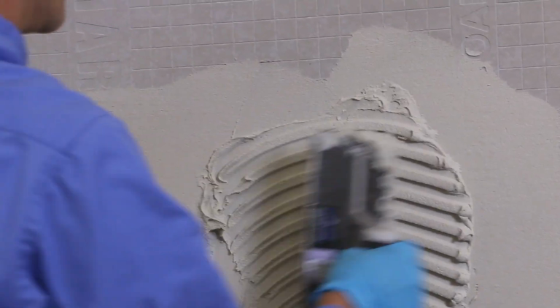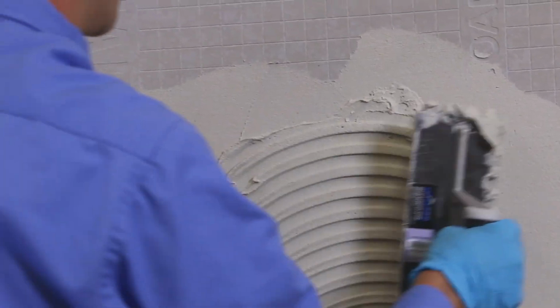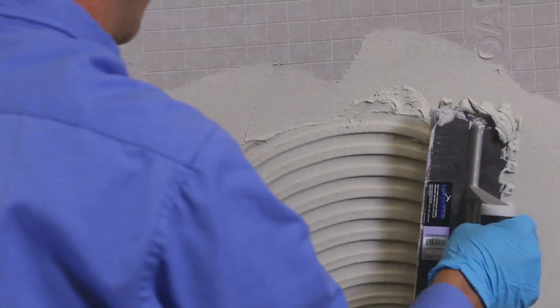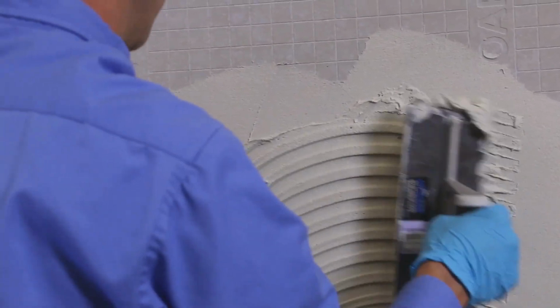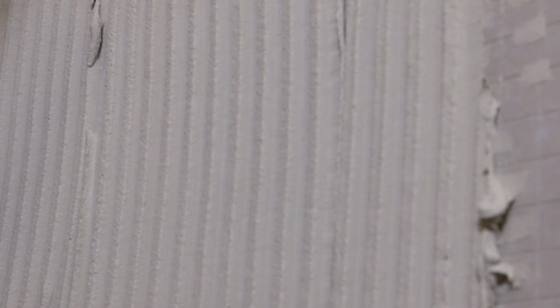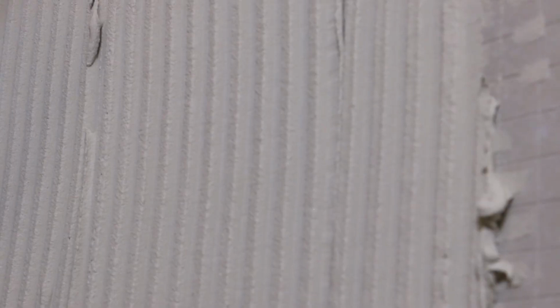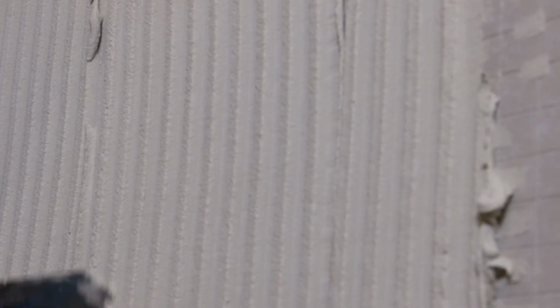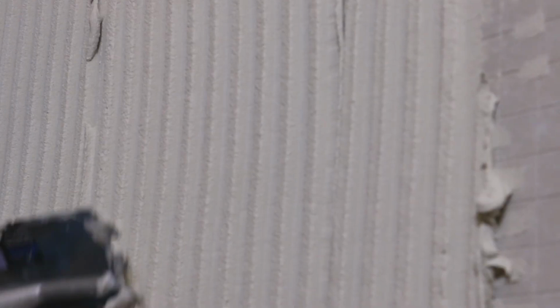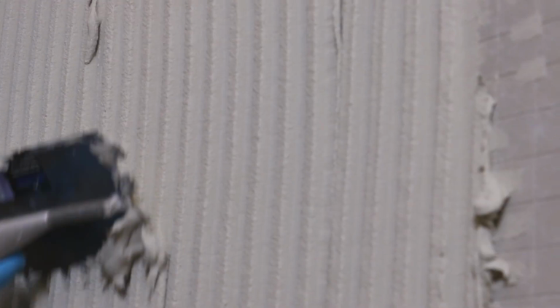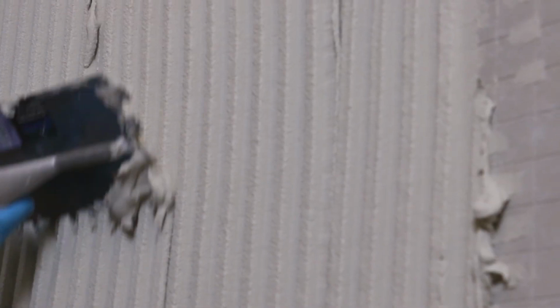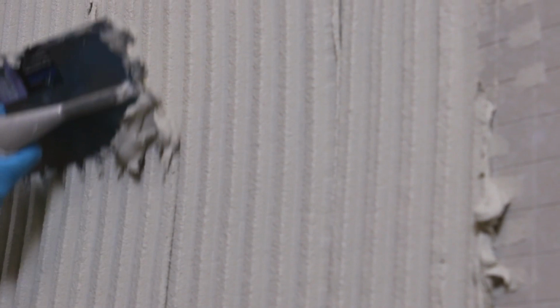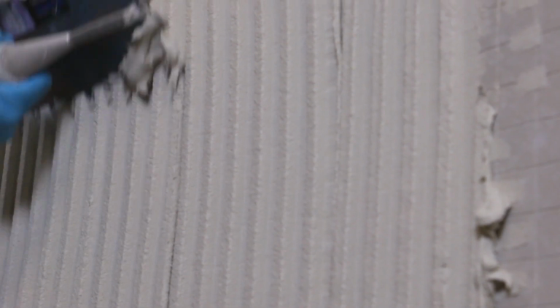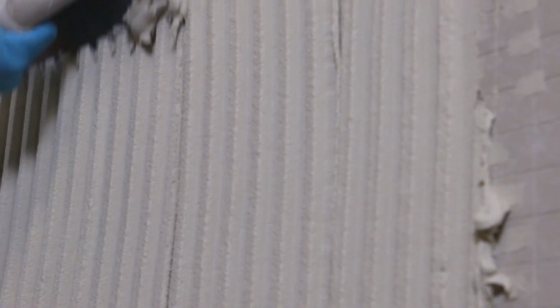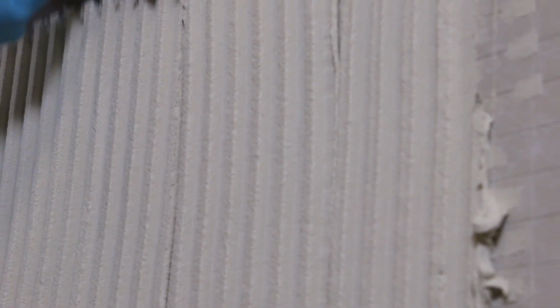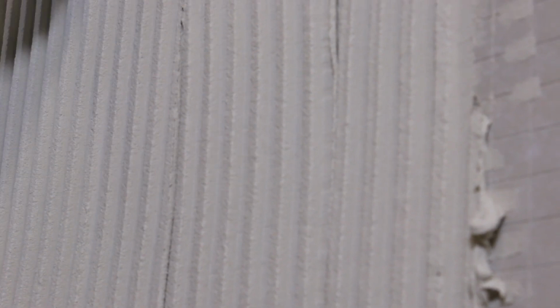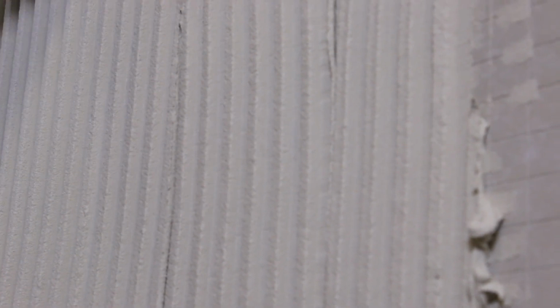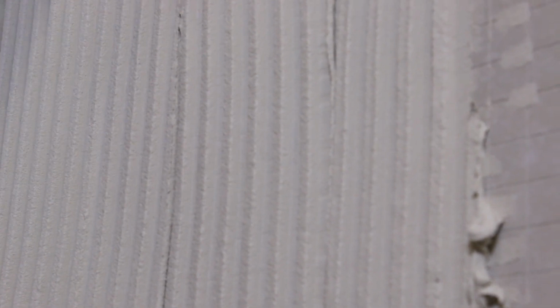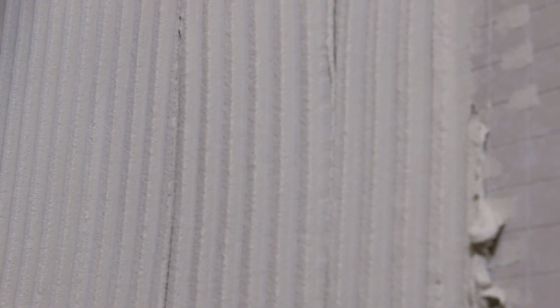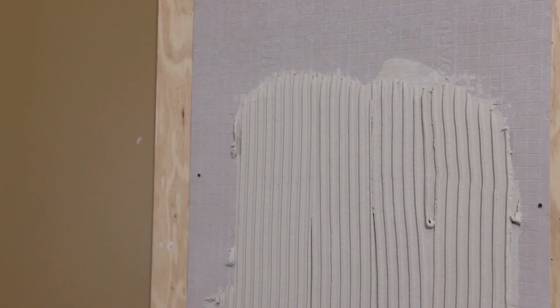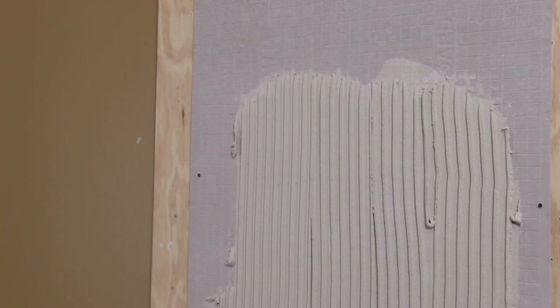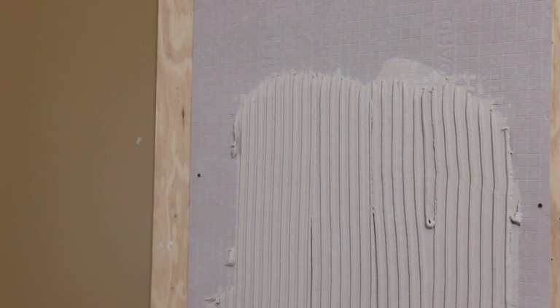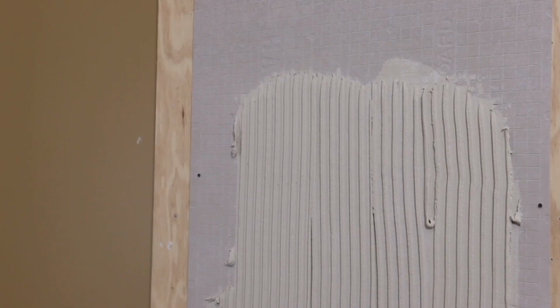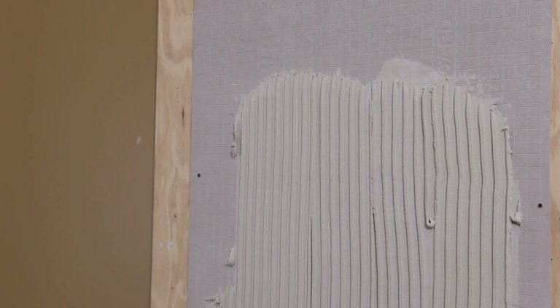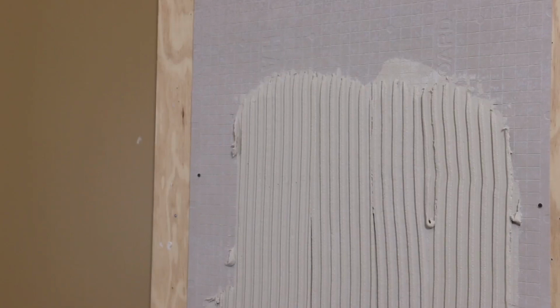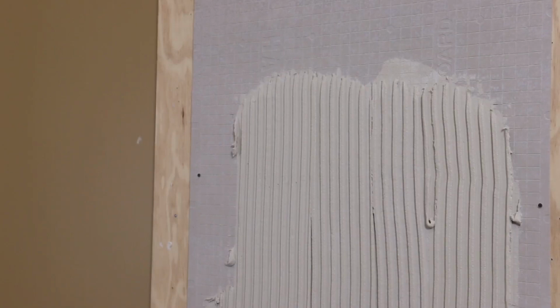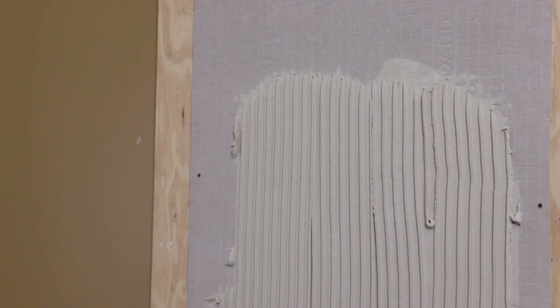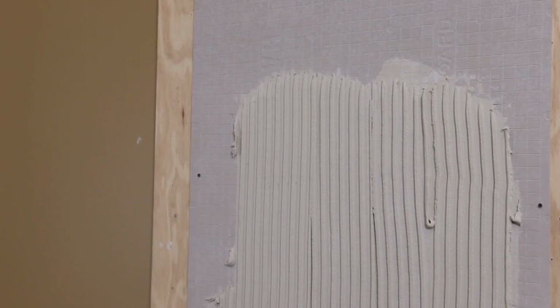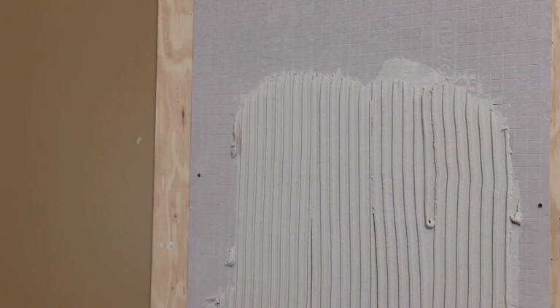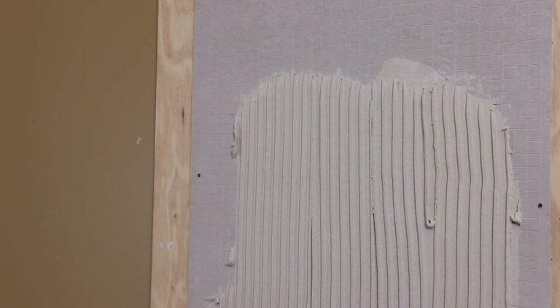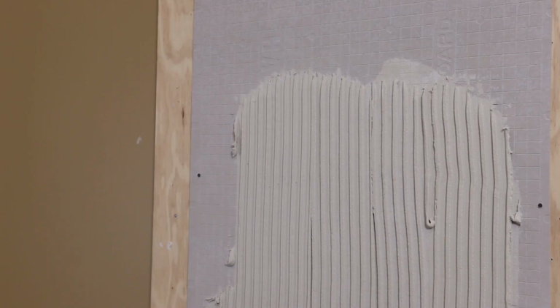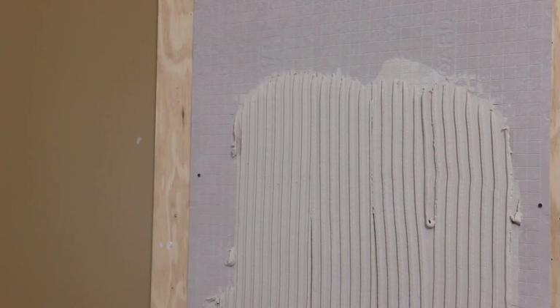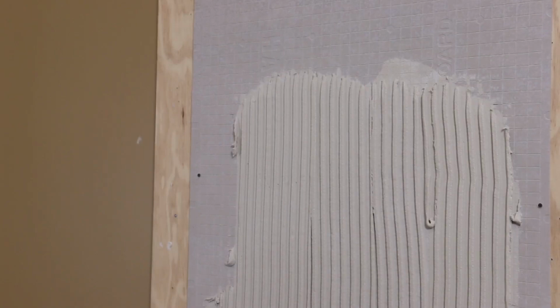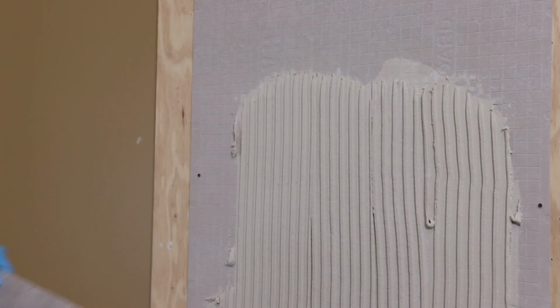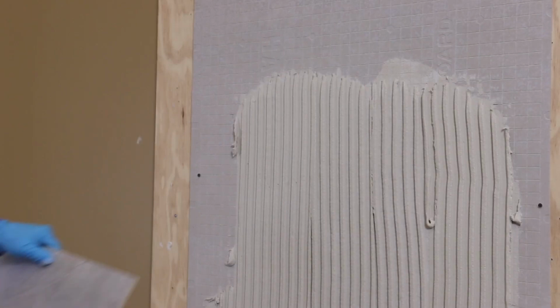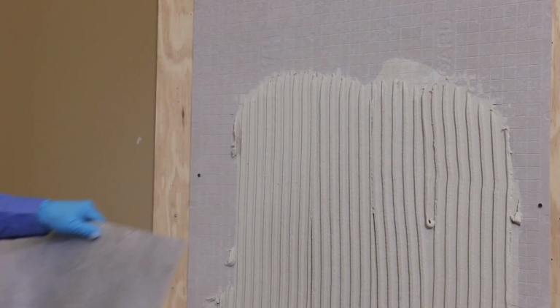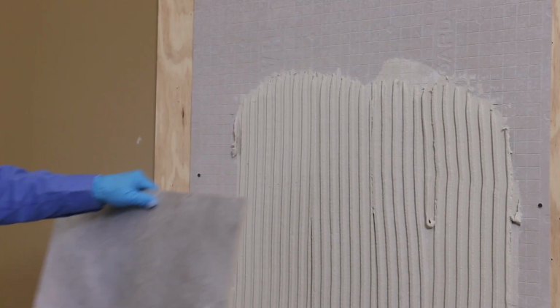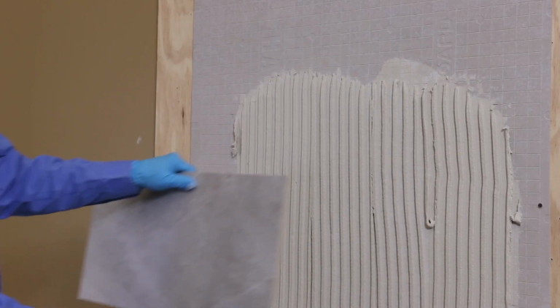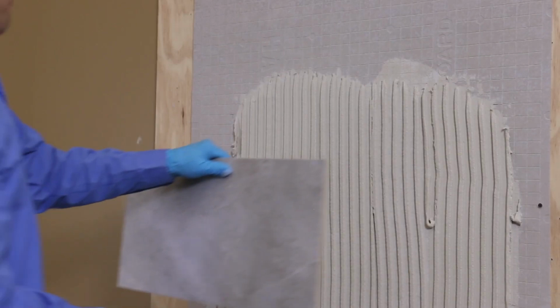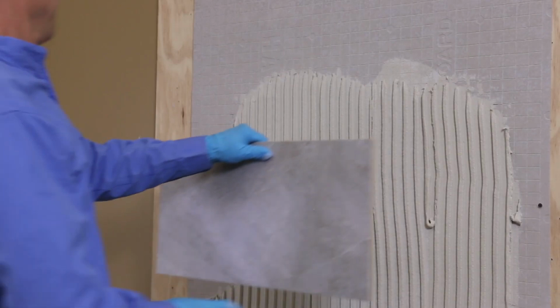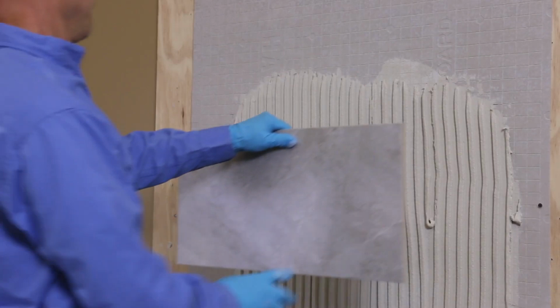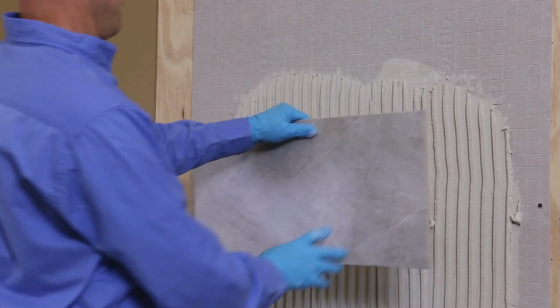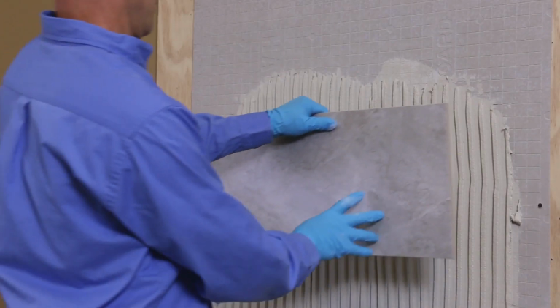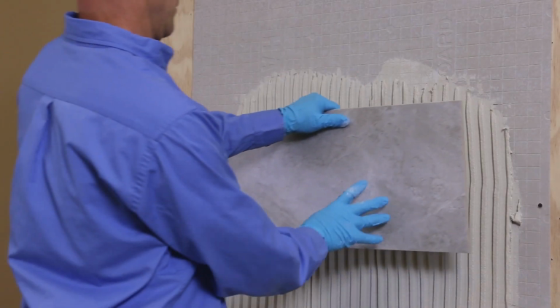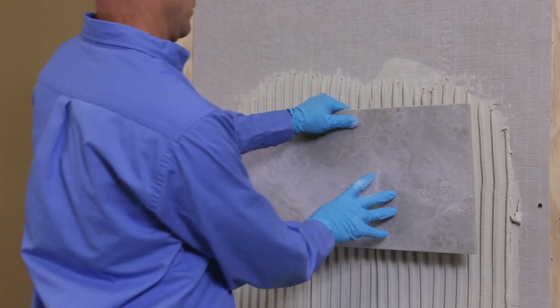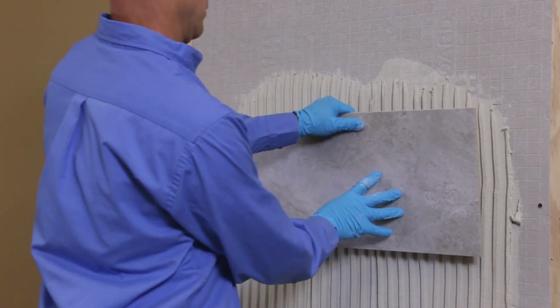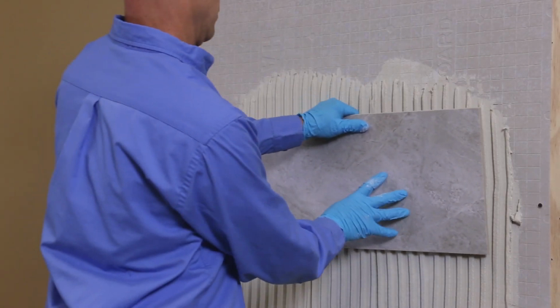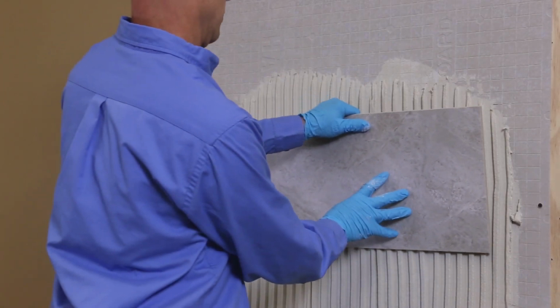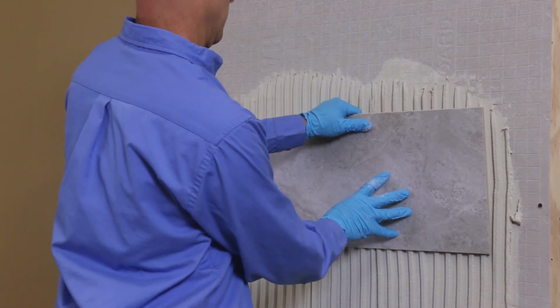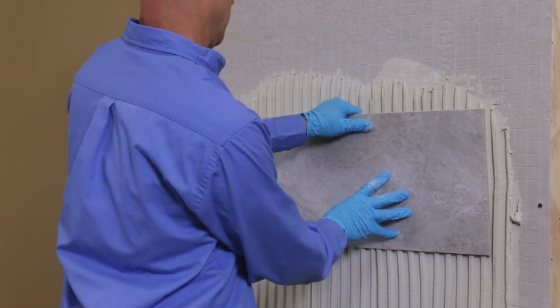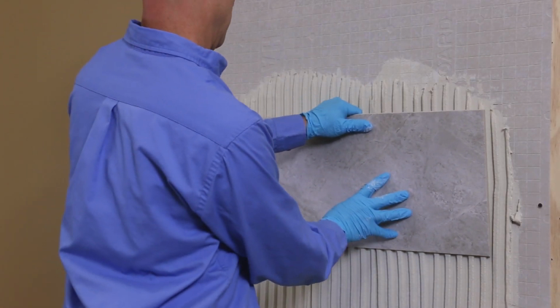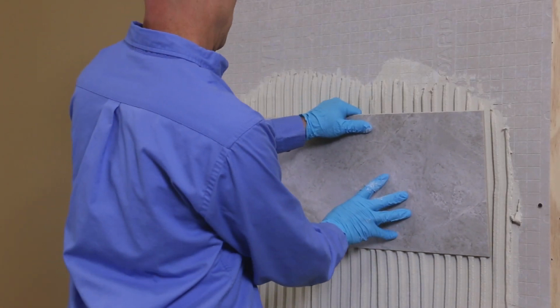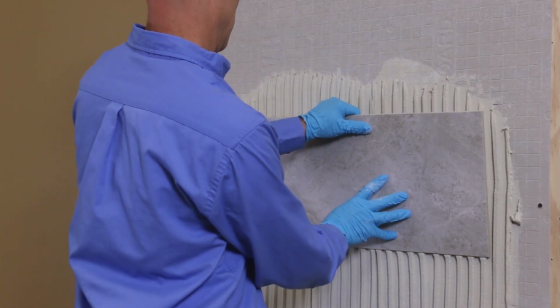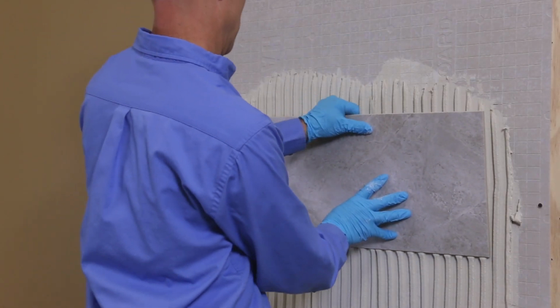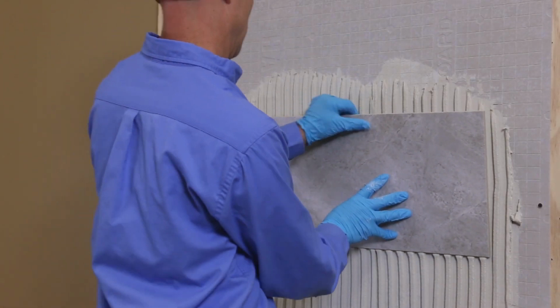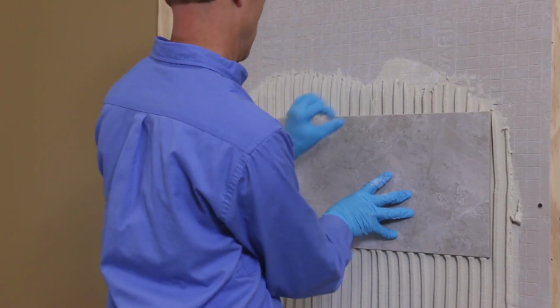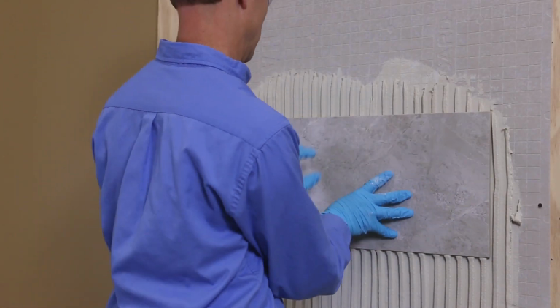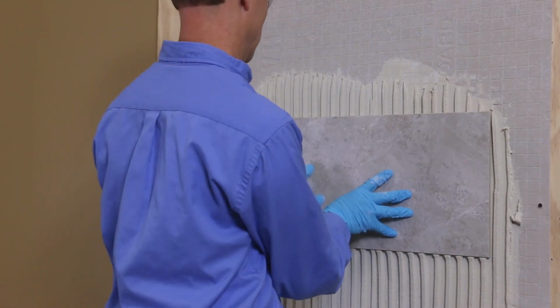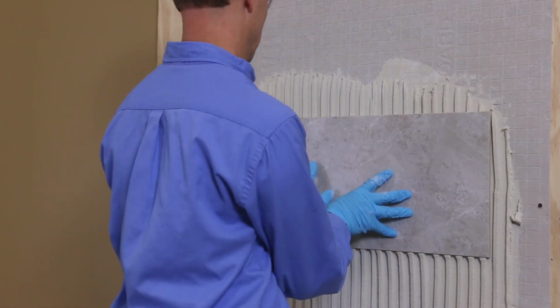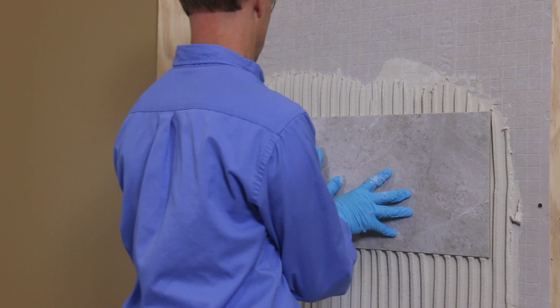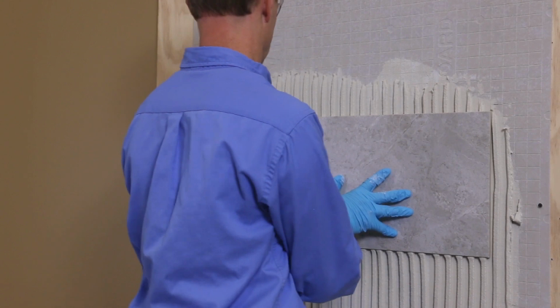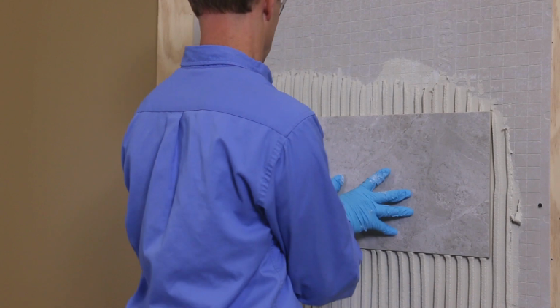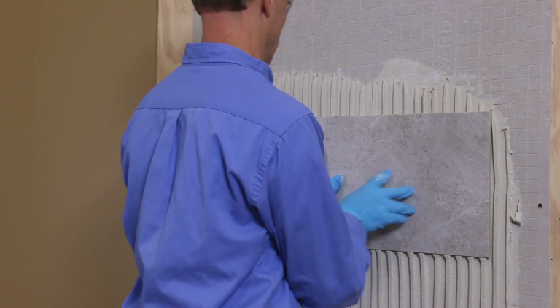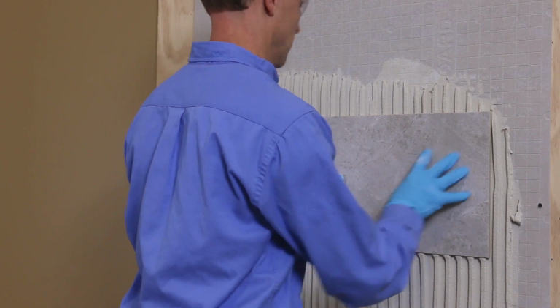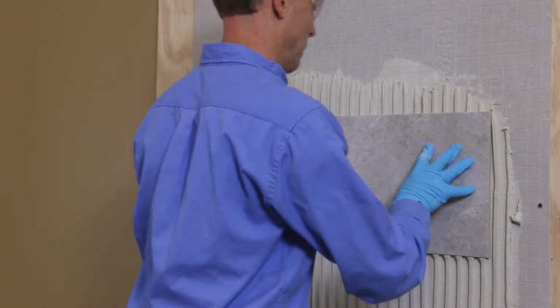Bostick offers a non-slake formulation so you can apply these tiles immediately after mixing, saving you time and money on the job site.